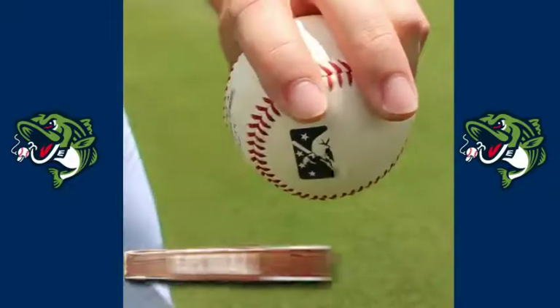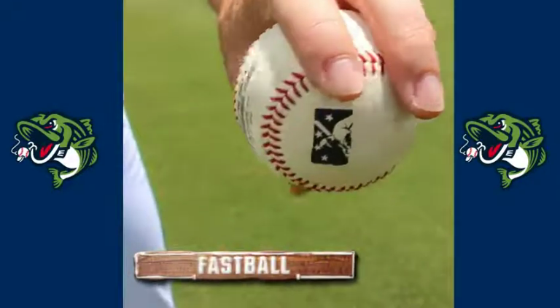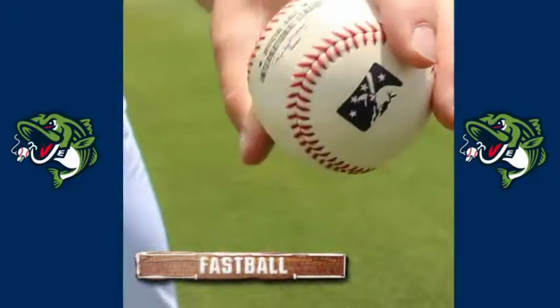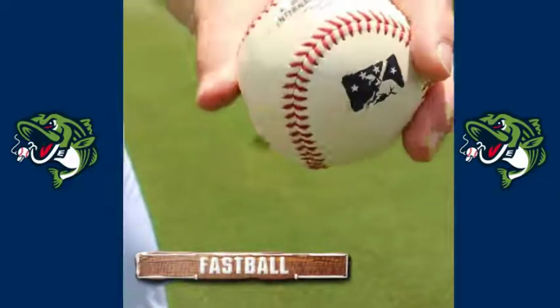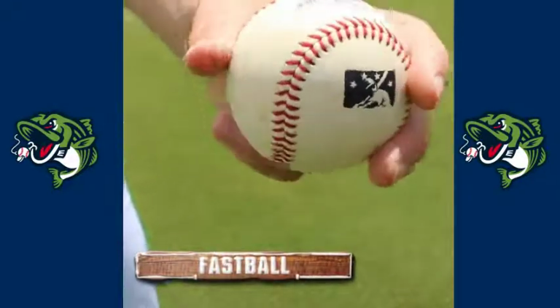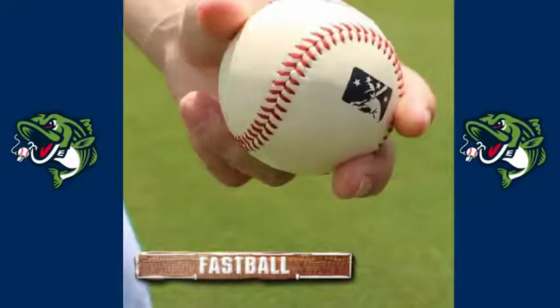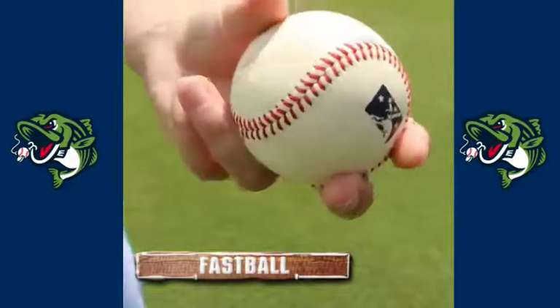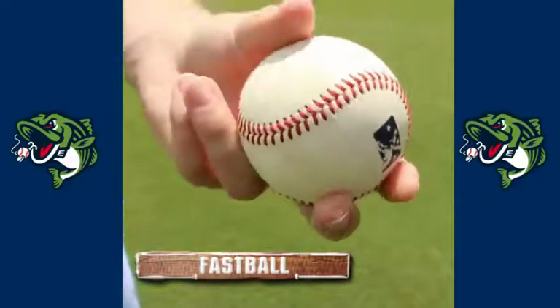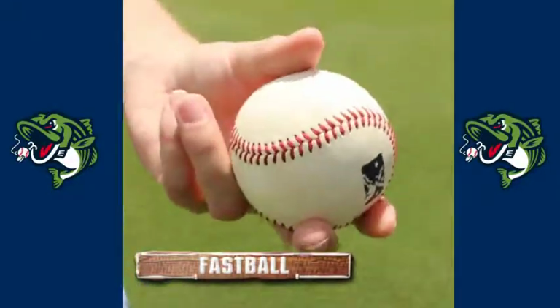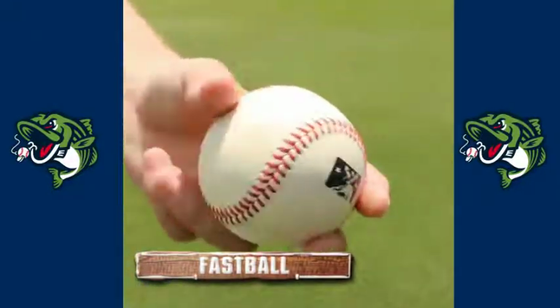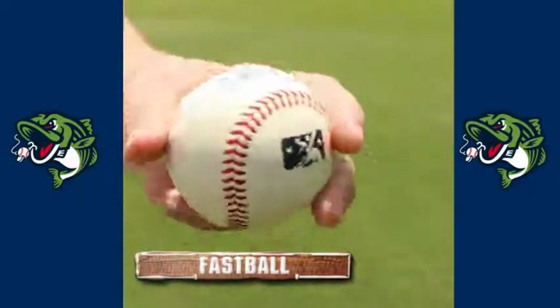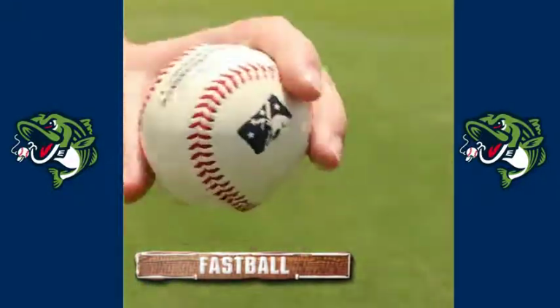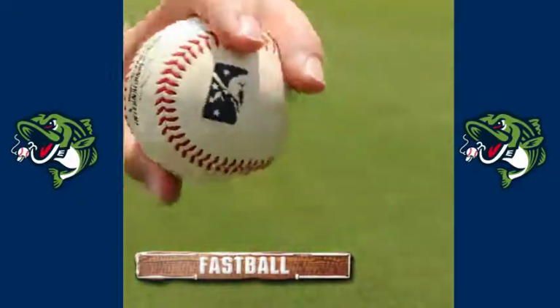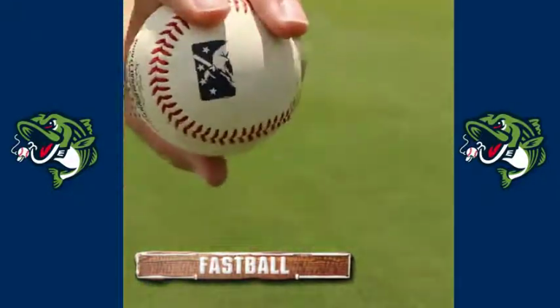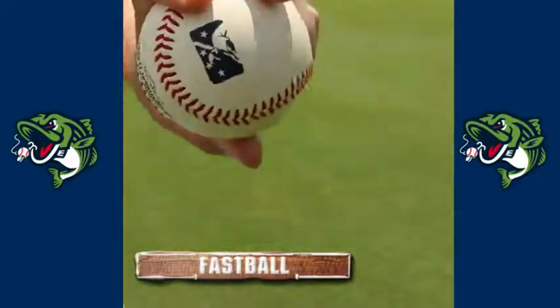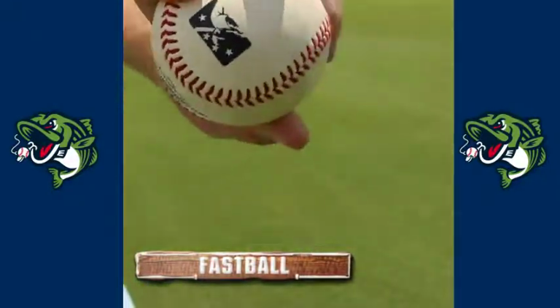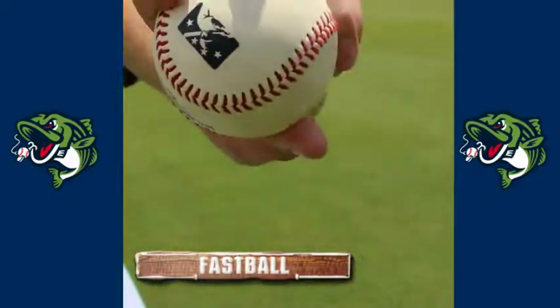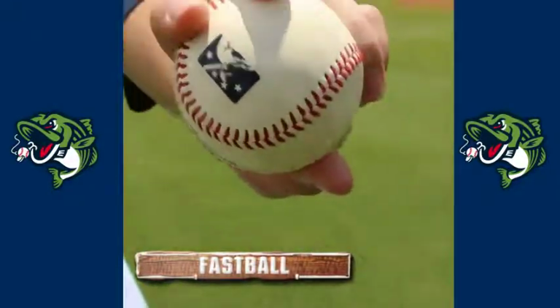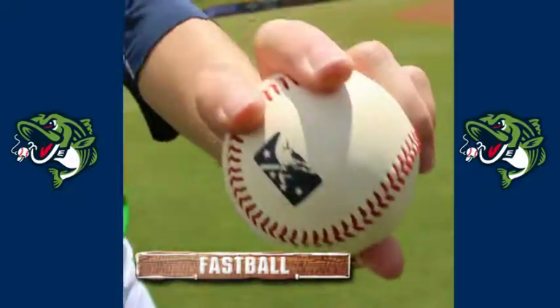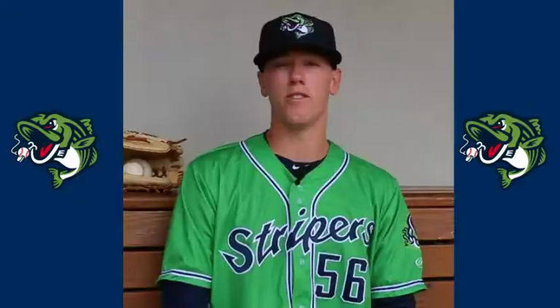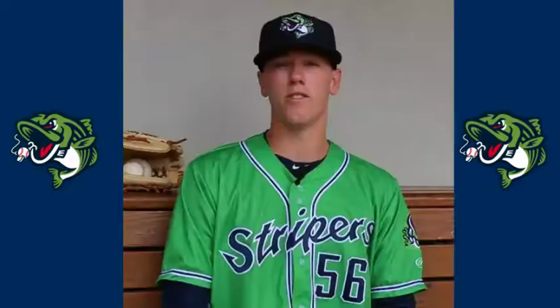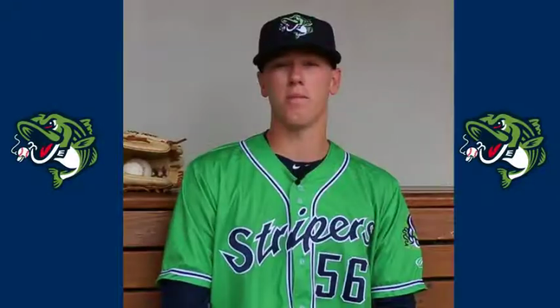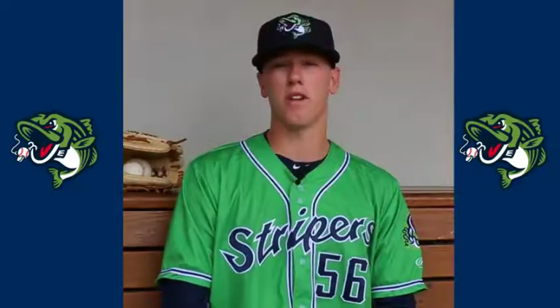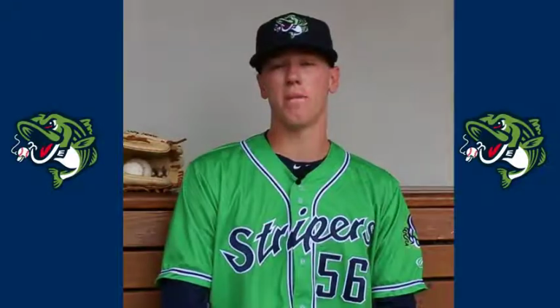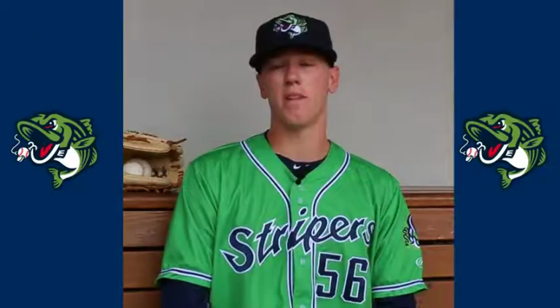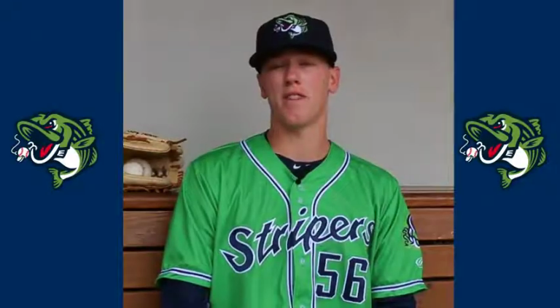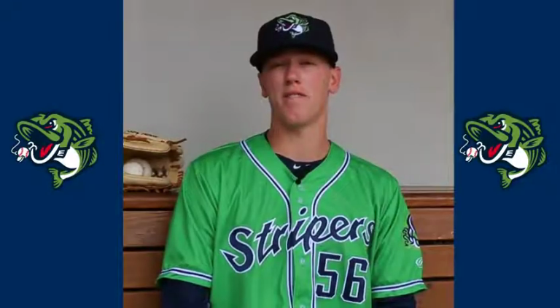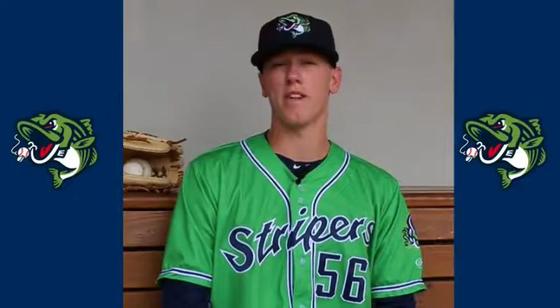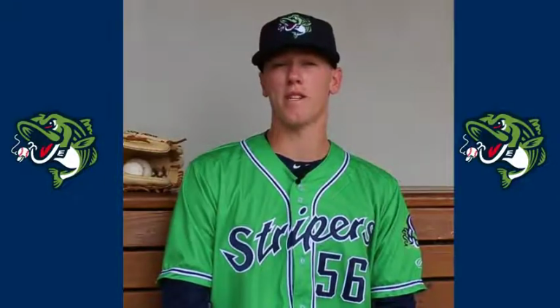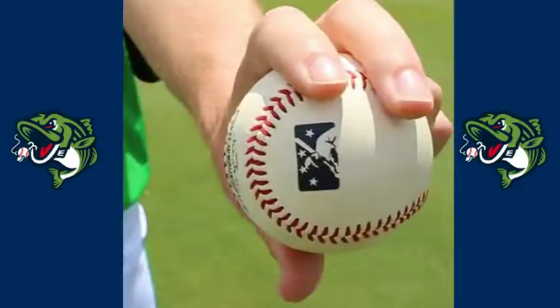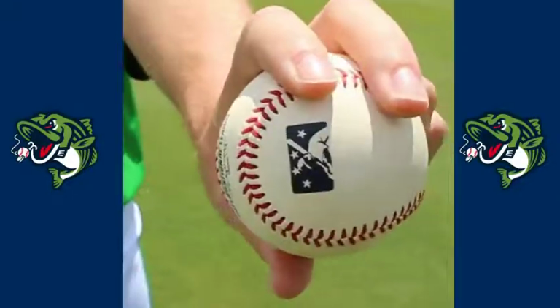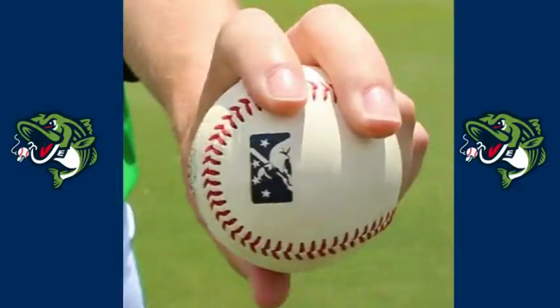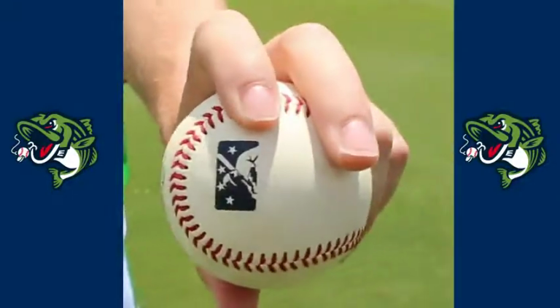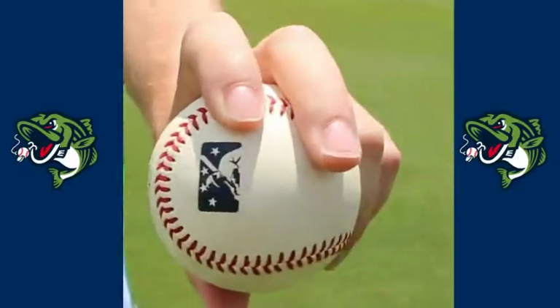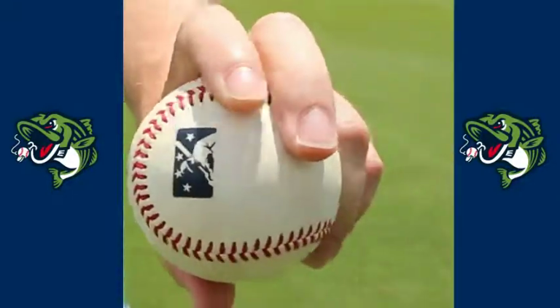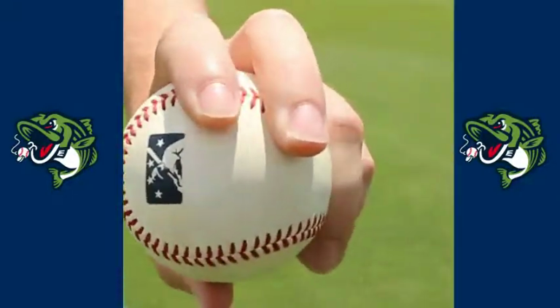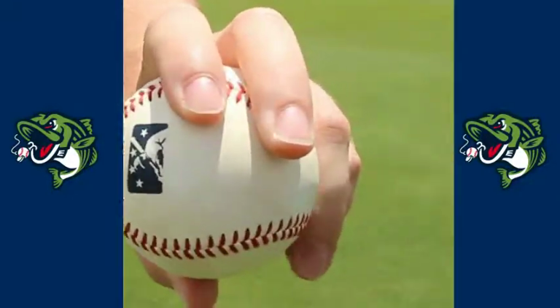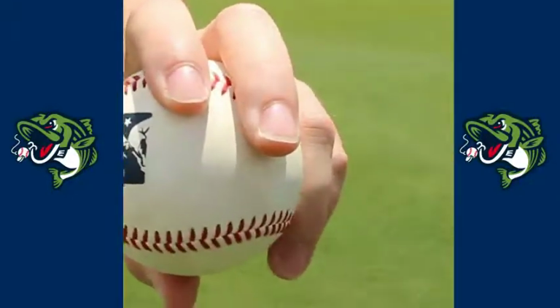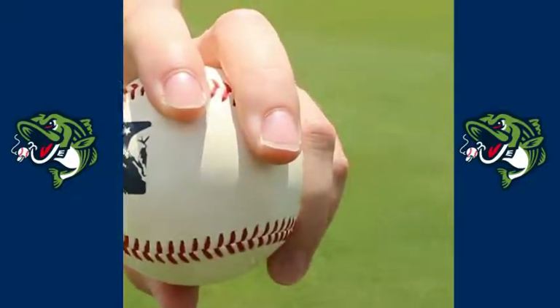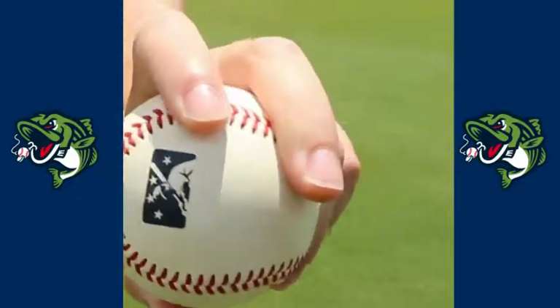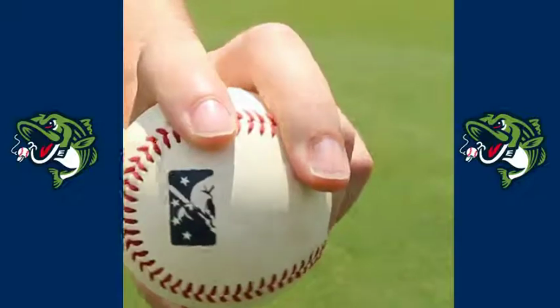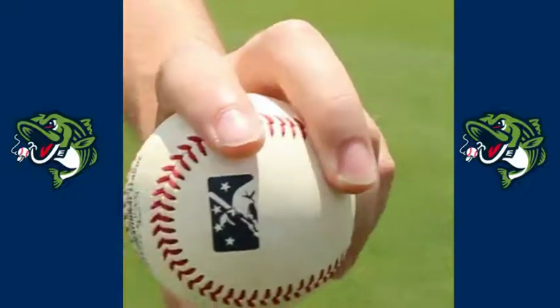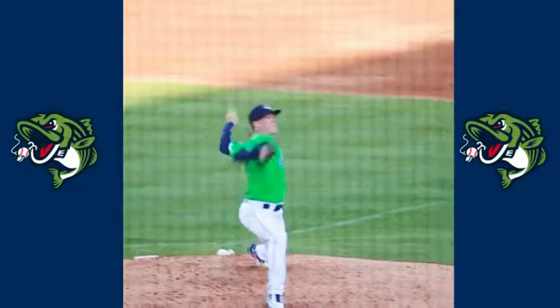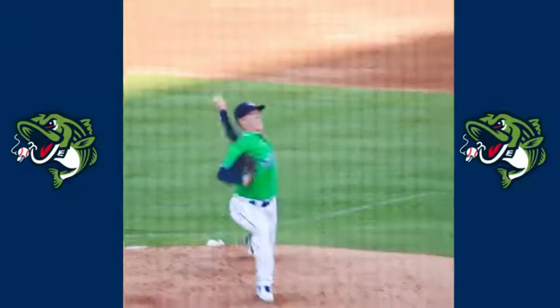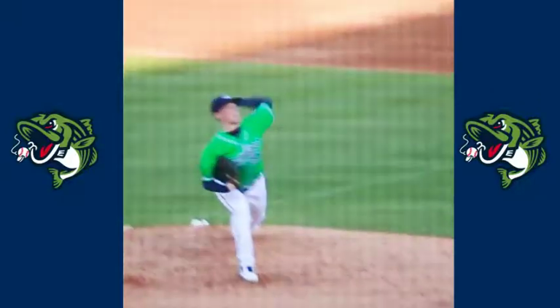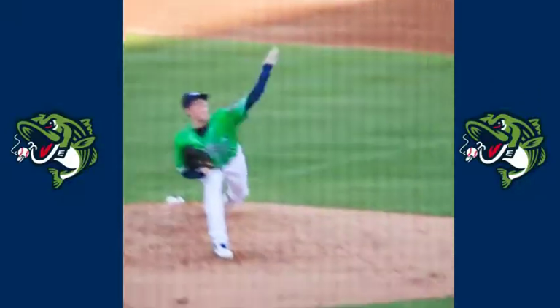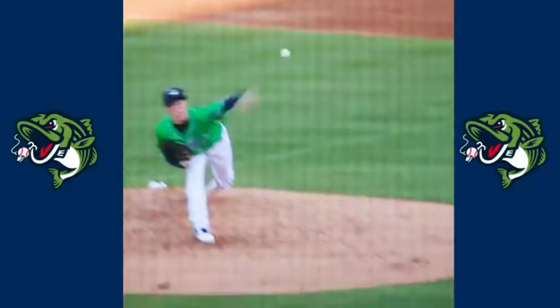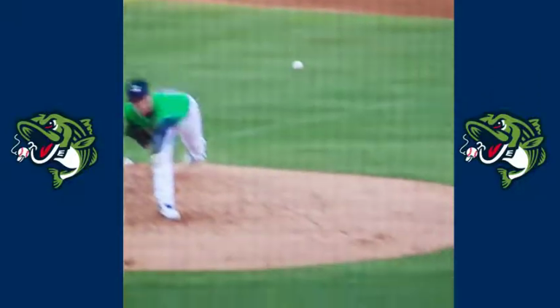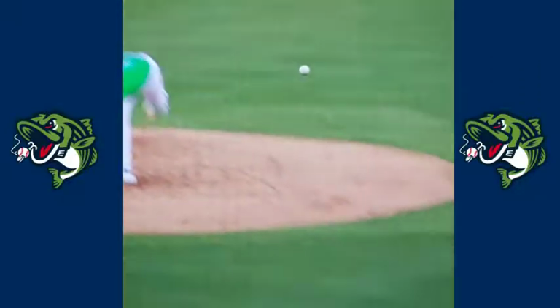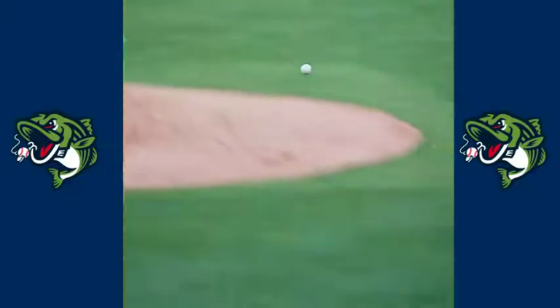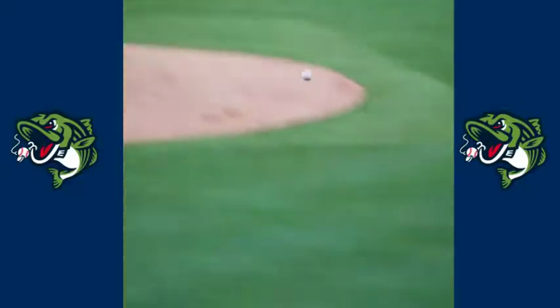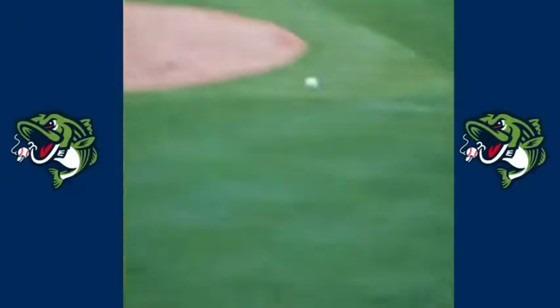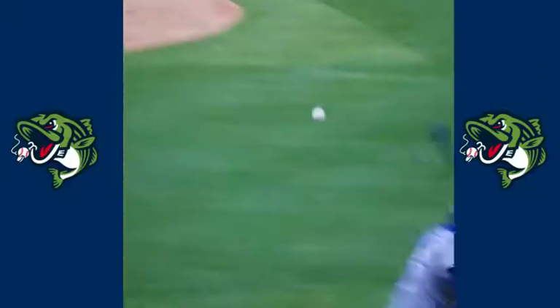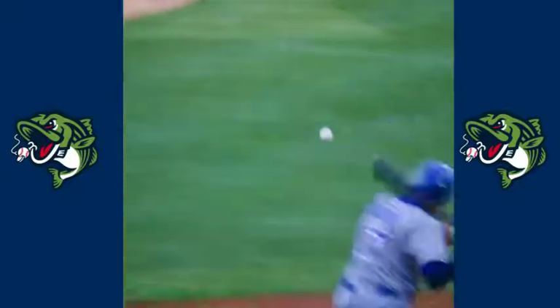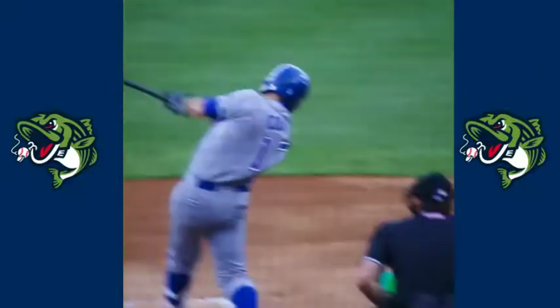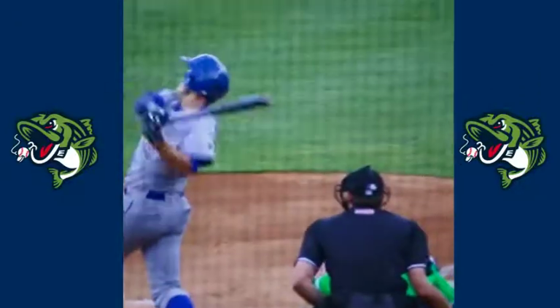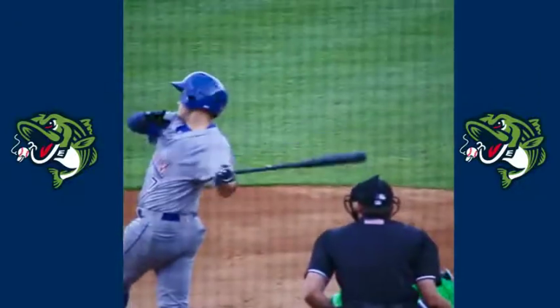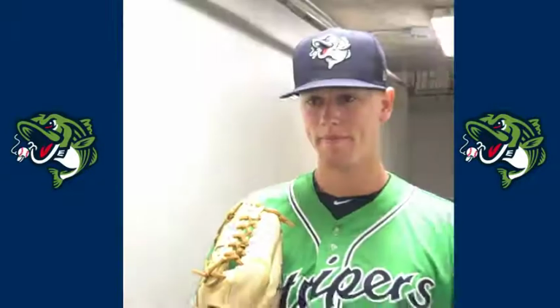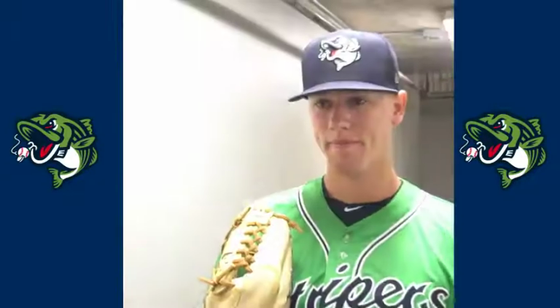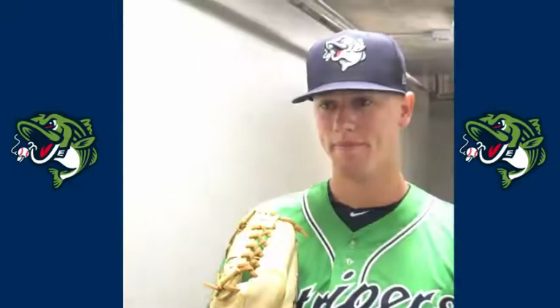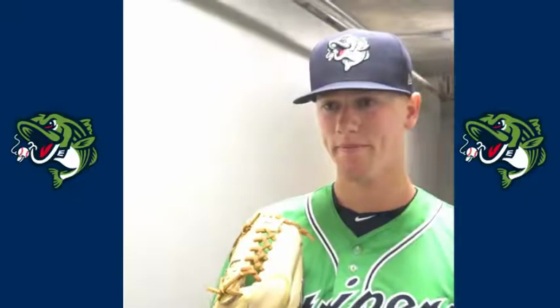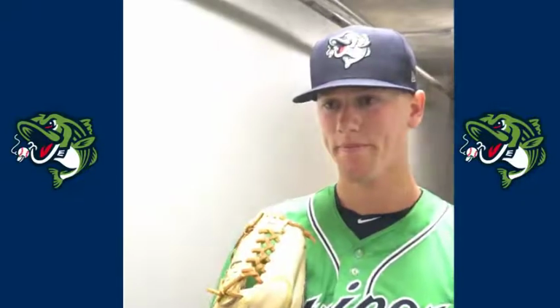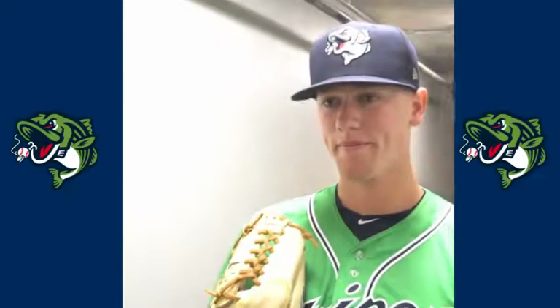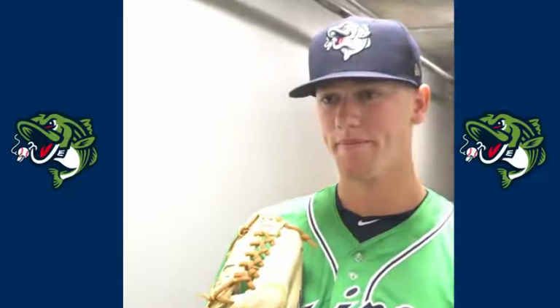So this is how I hold my fastball. You can manipulate the fastball in many ways — it does things to the ball that will make it move in different directions.